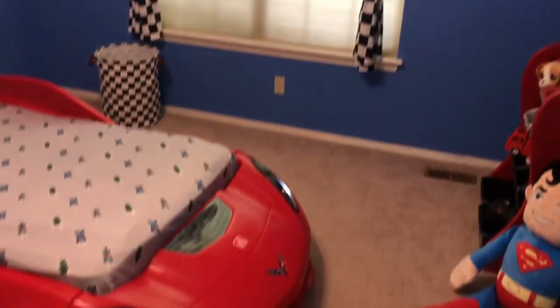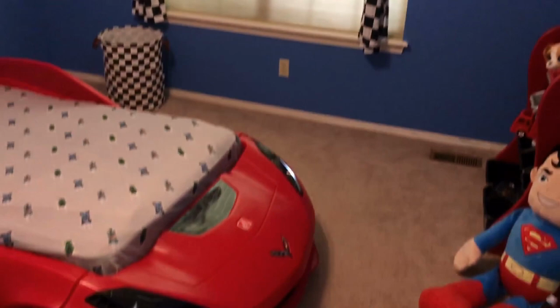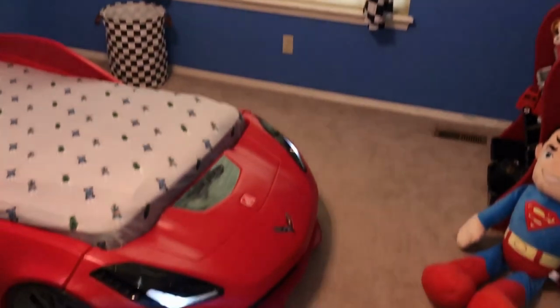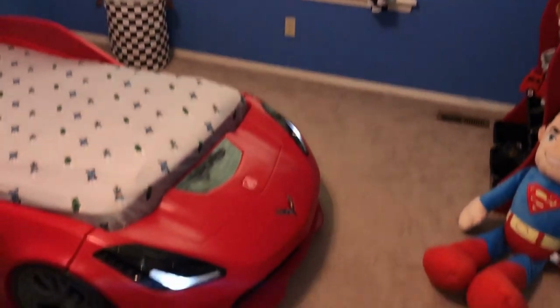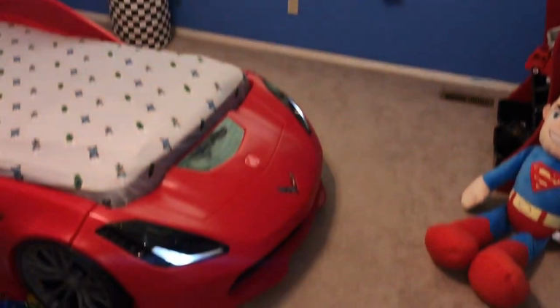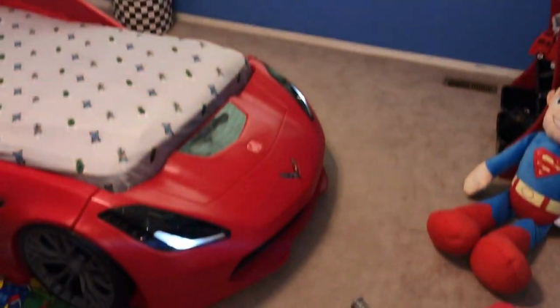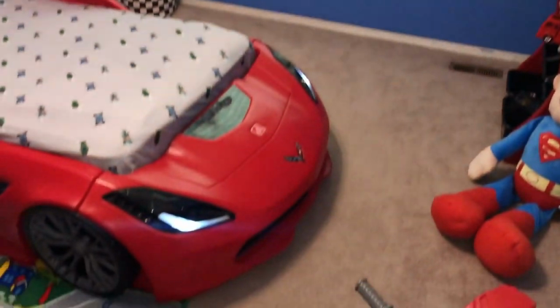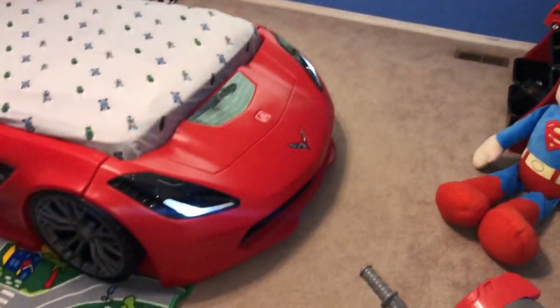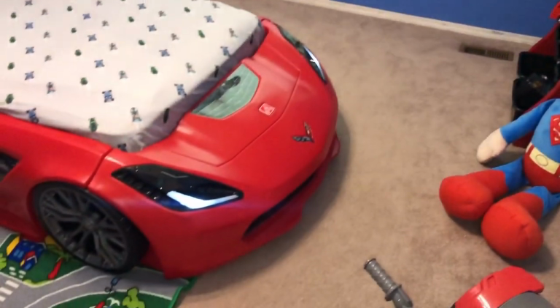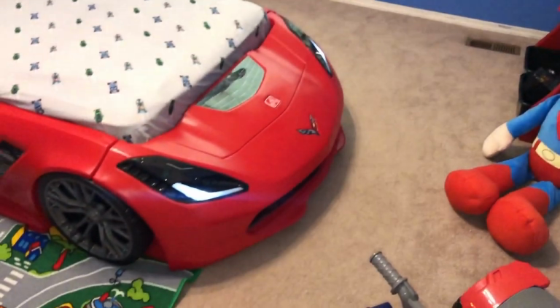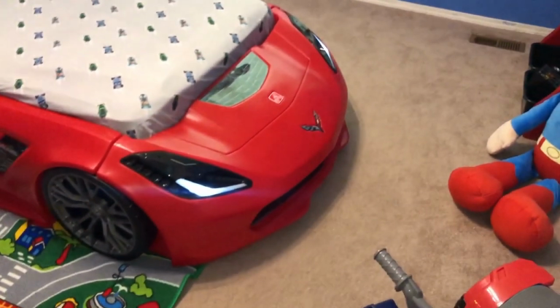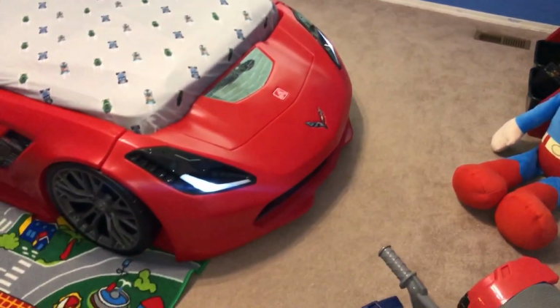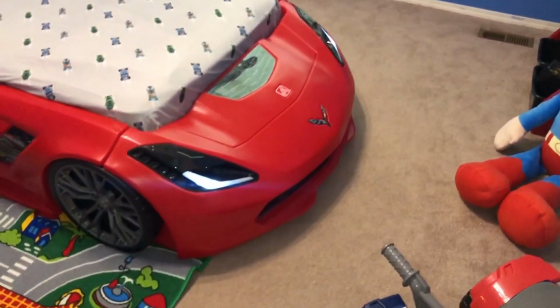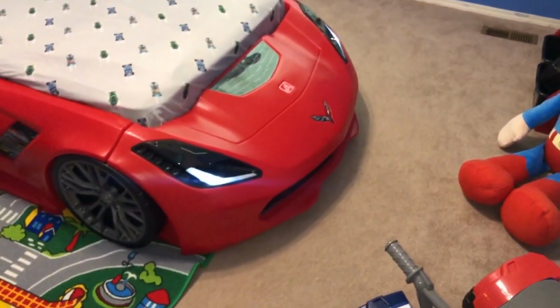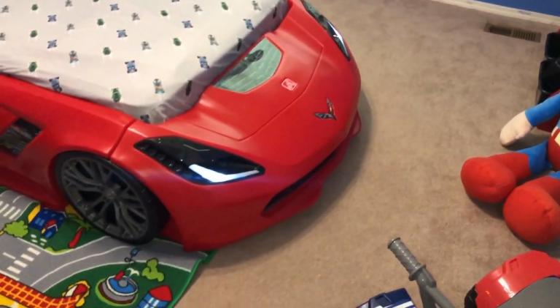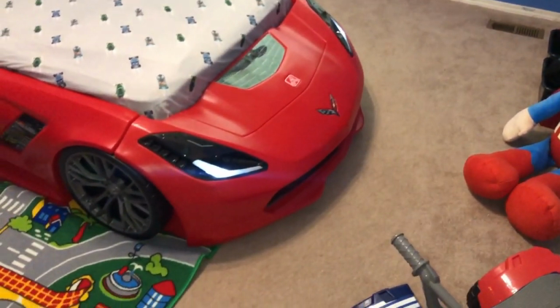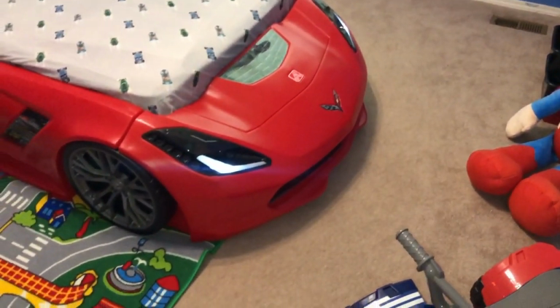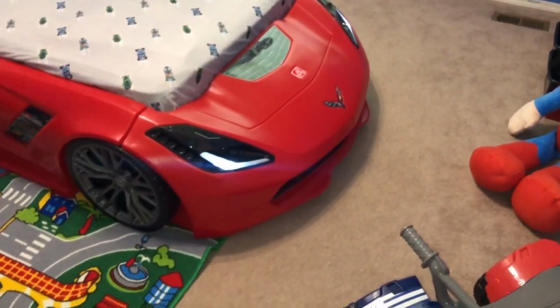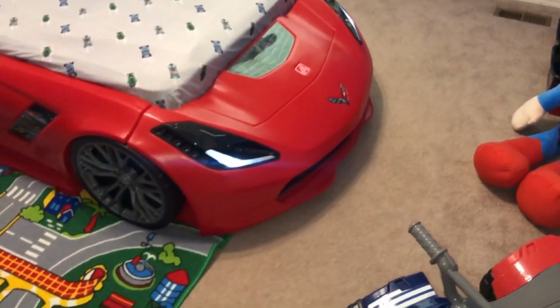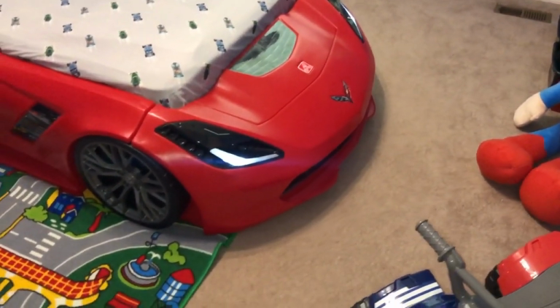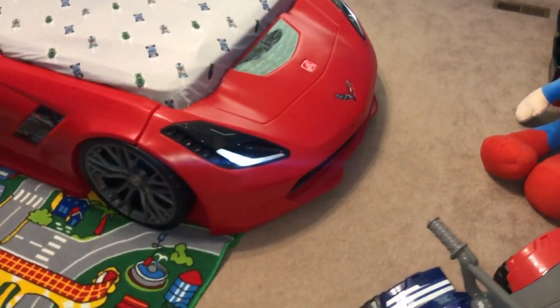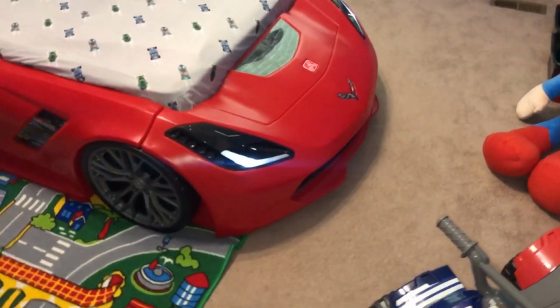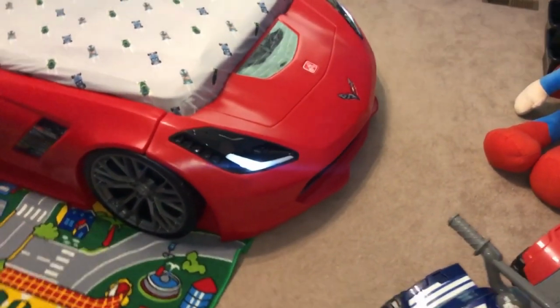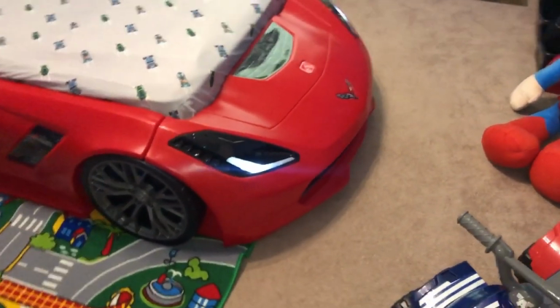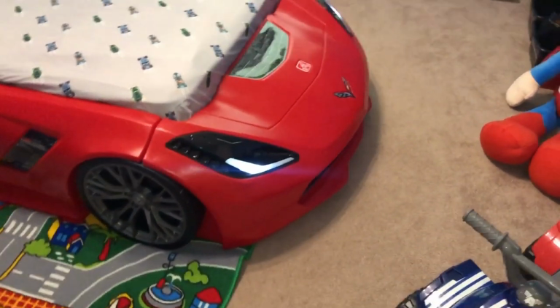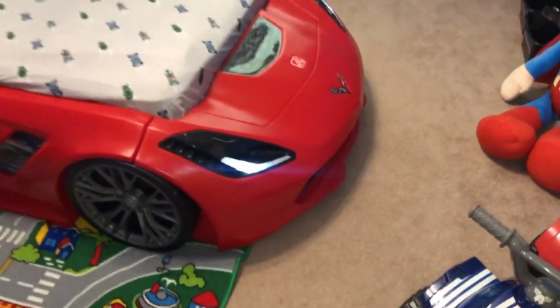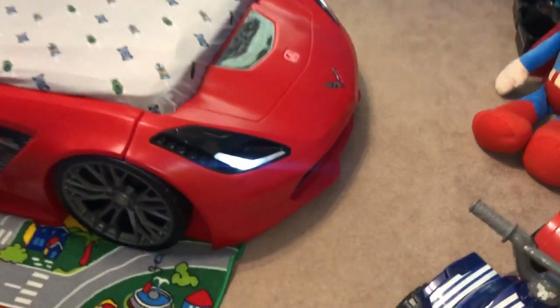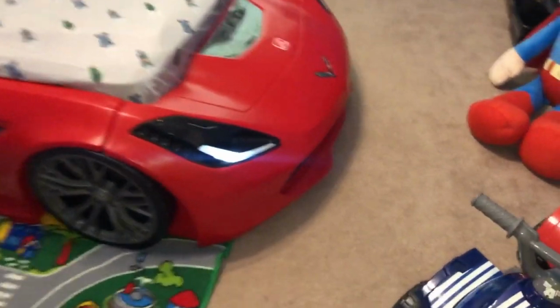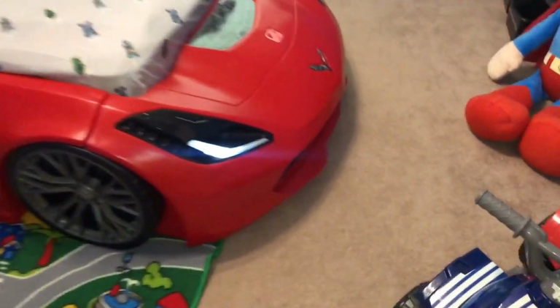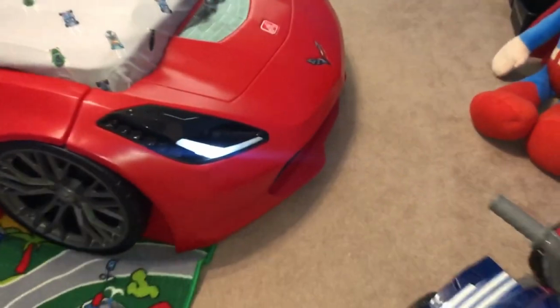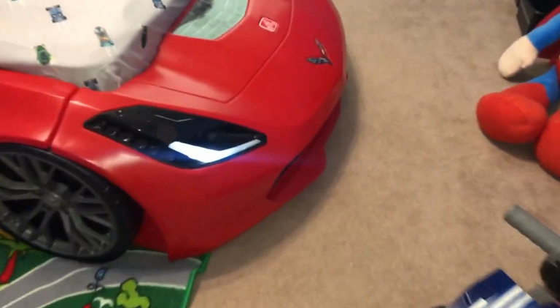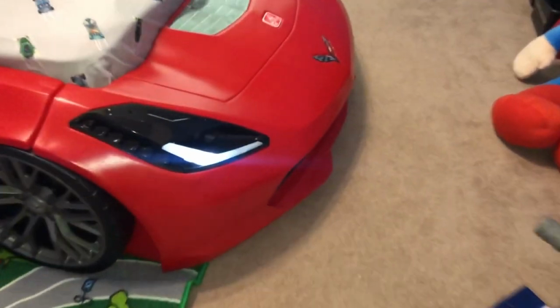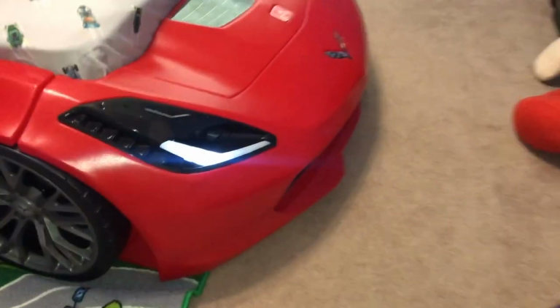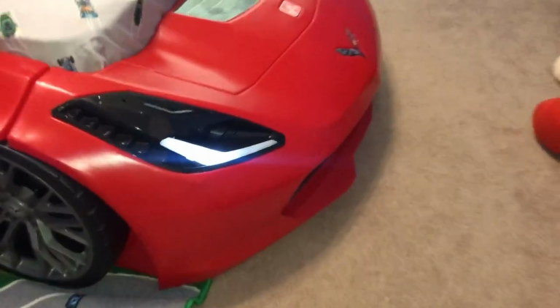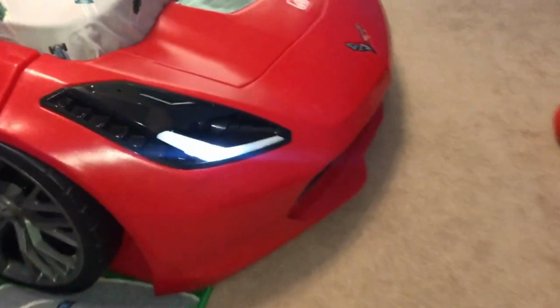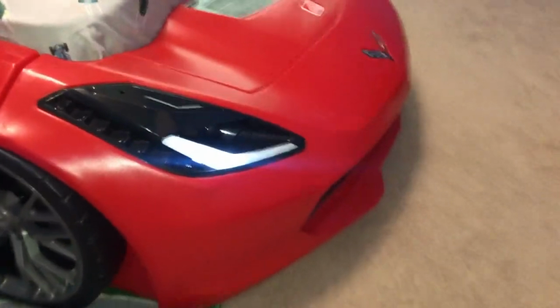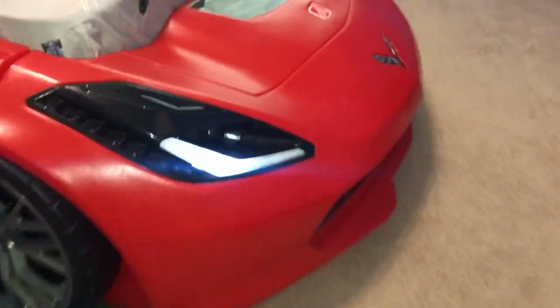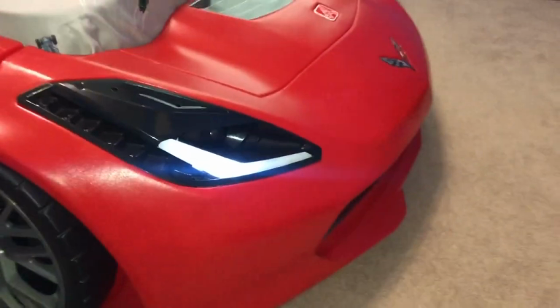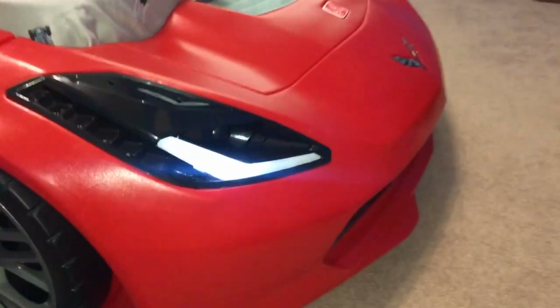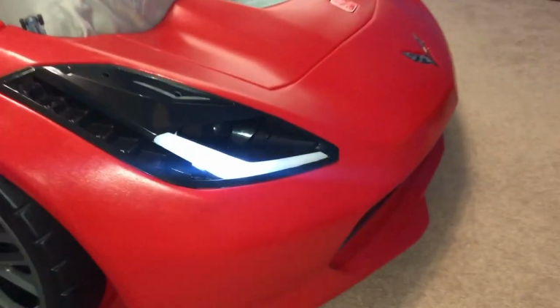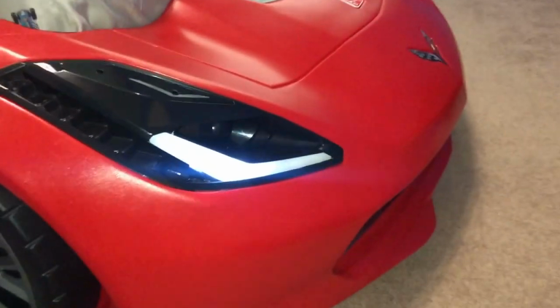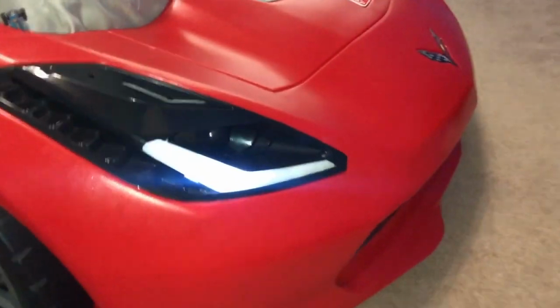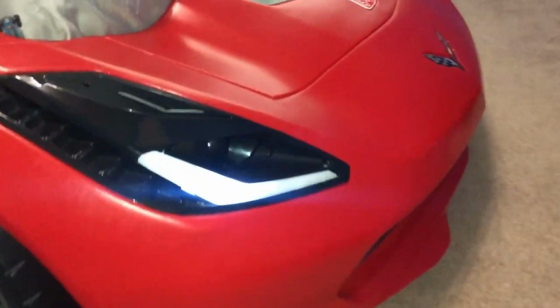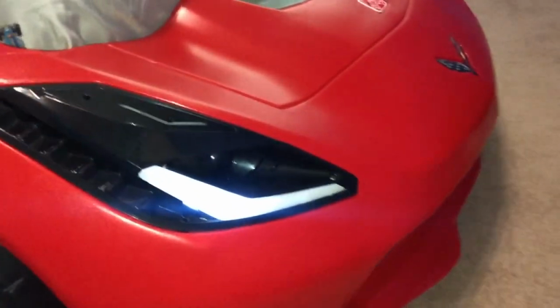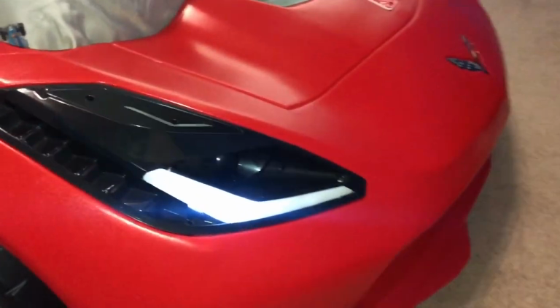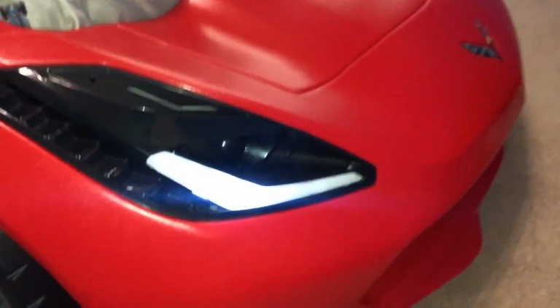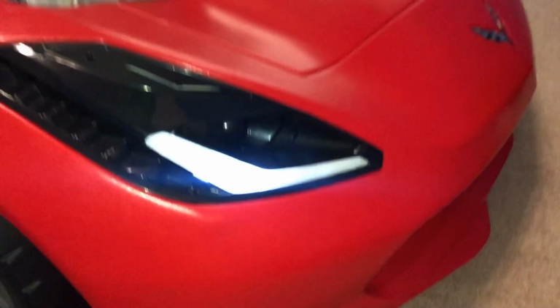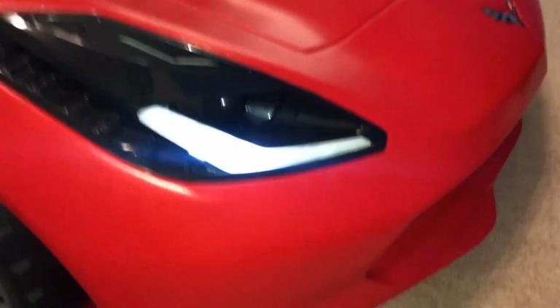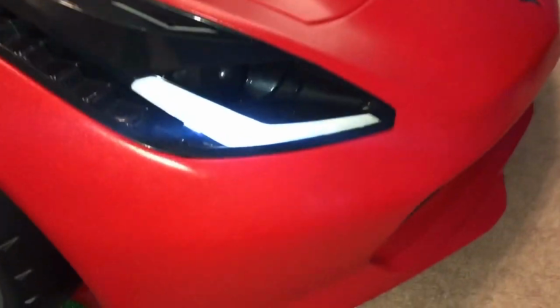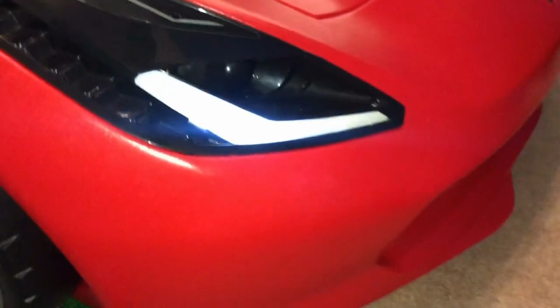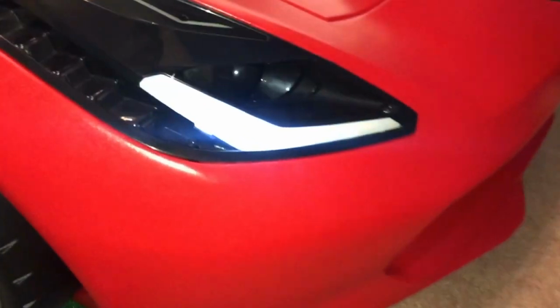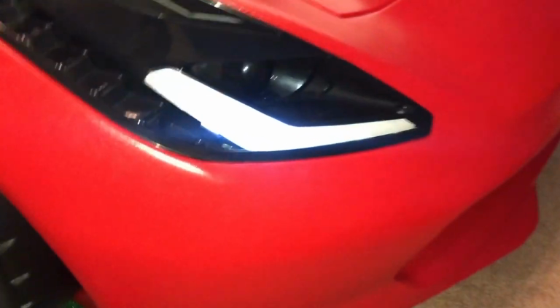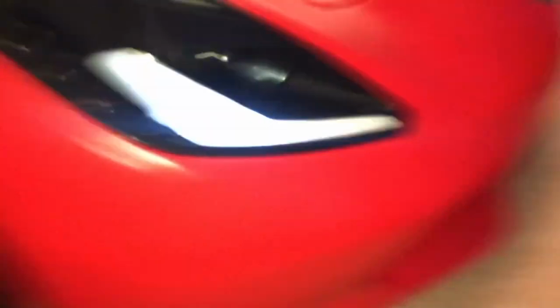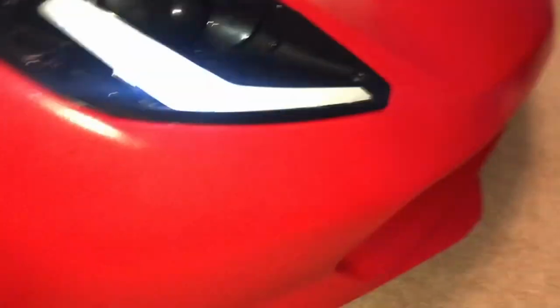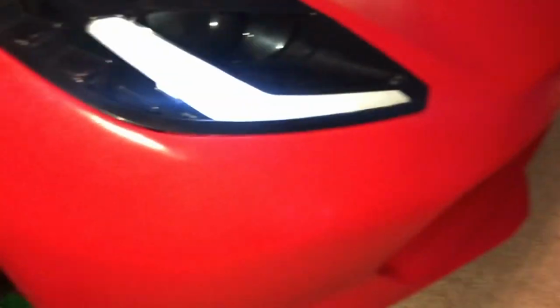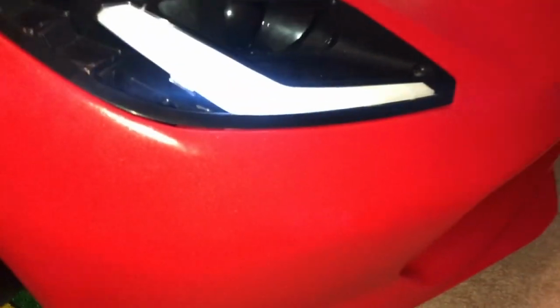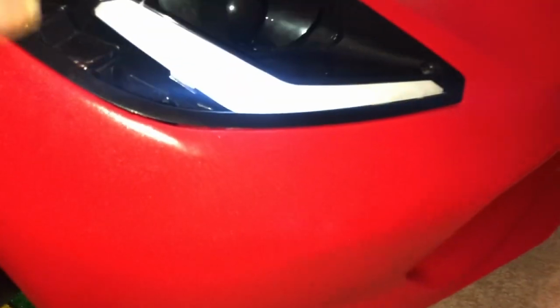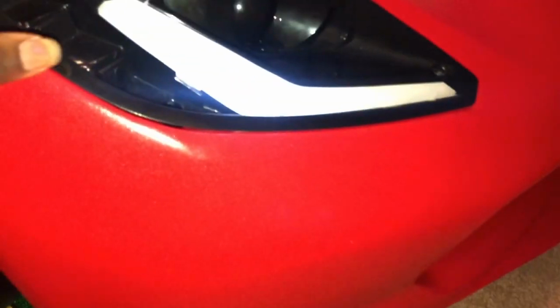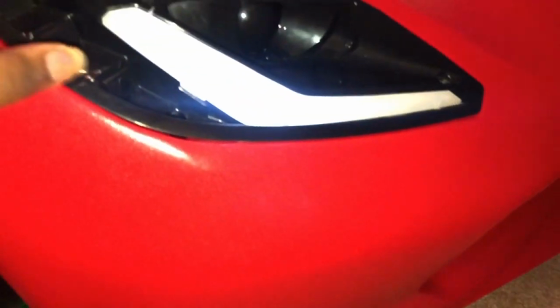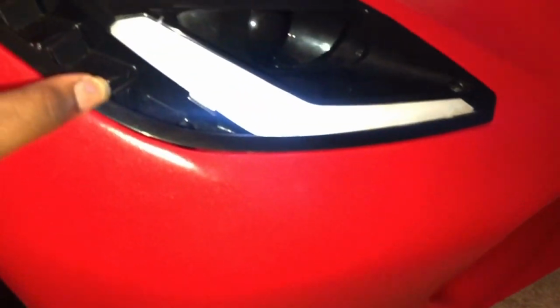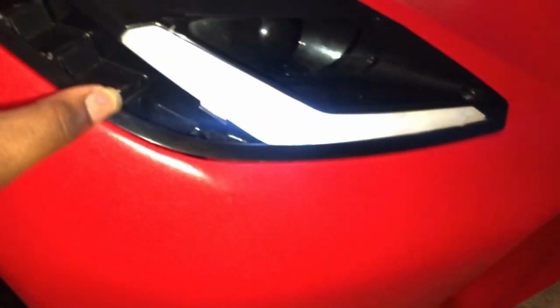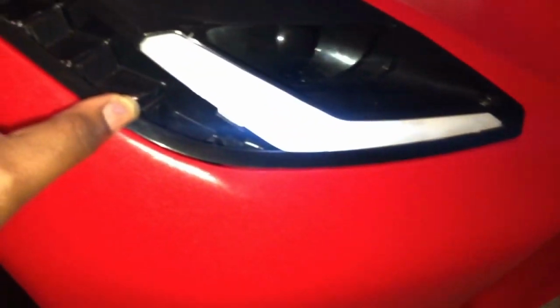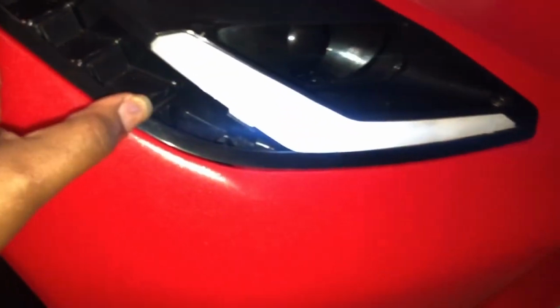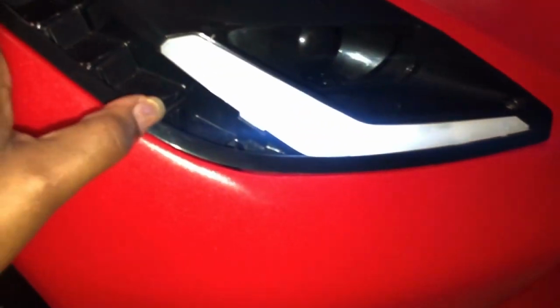Now check out his bed. Do you notice that it has lights? I actually didn't know this until he showed me. He's a pretty bright kid.